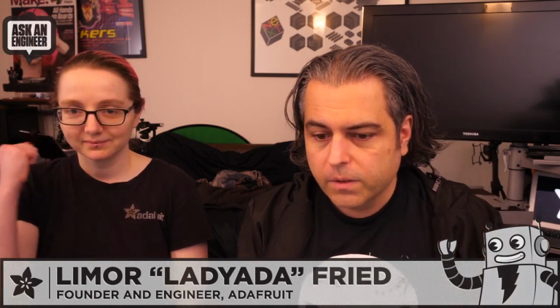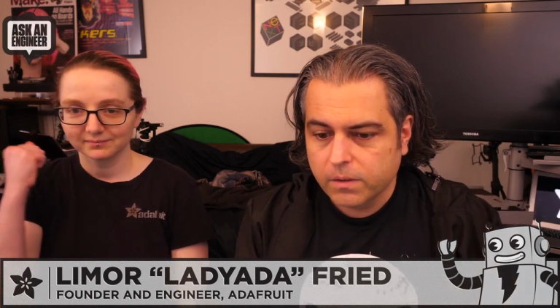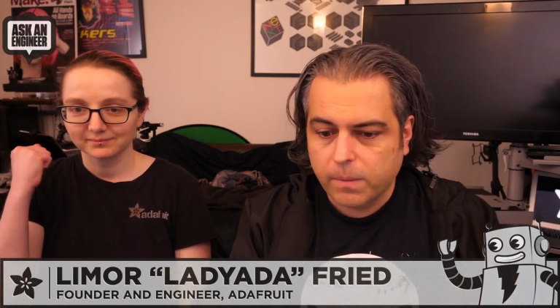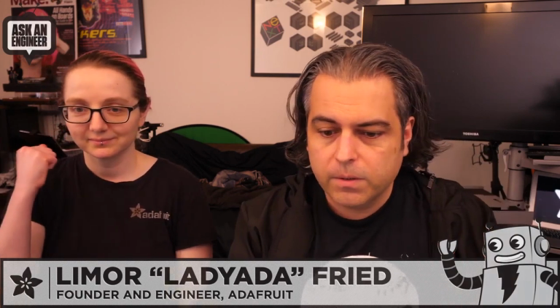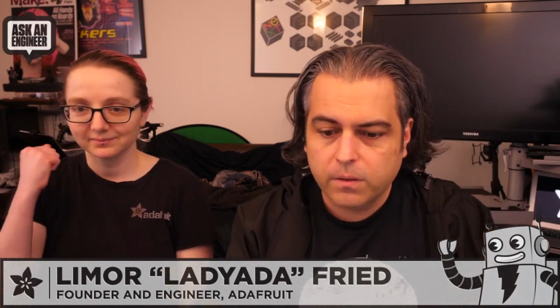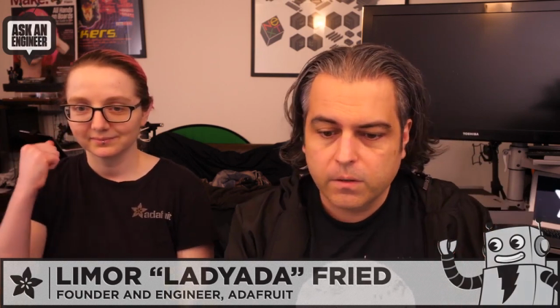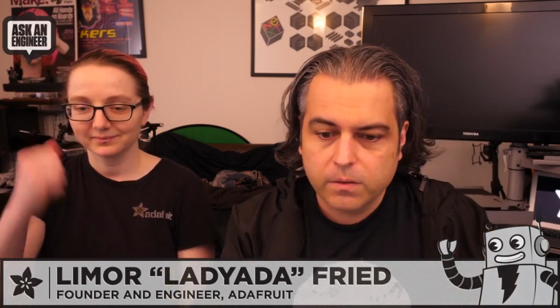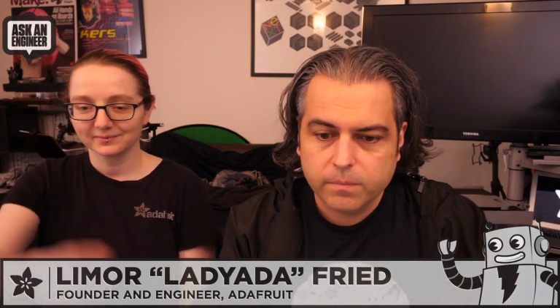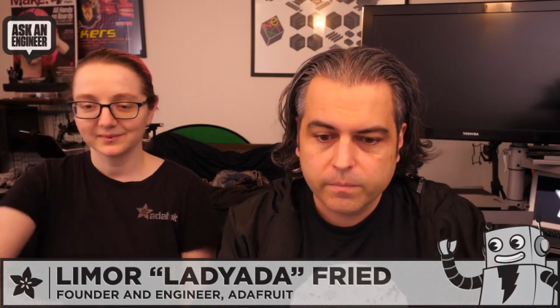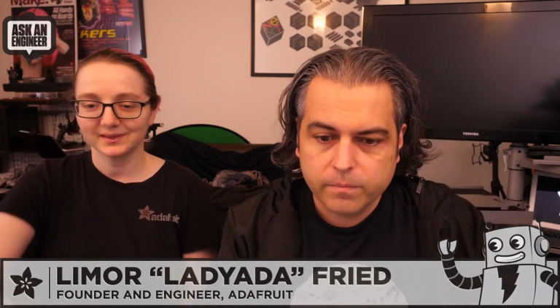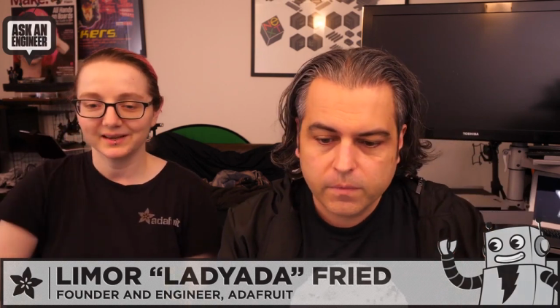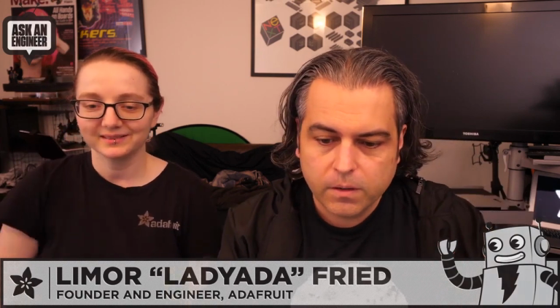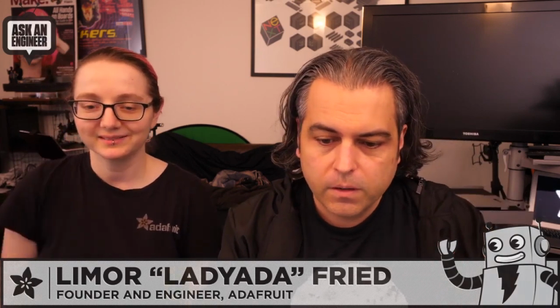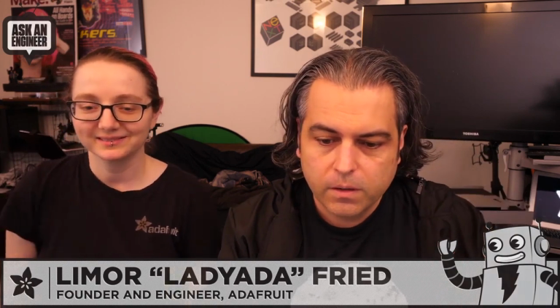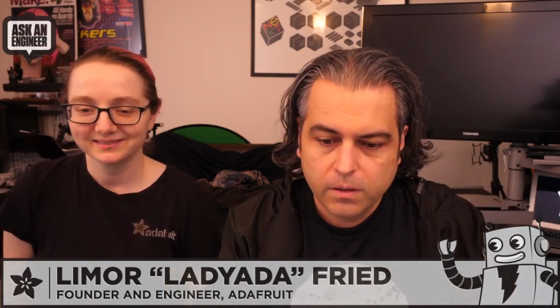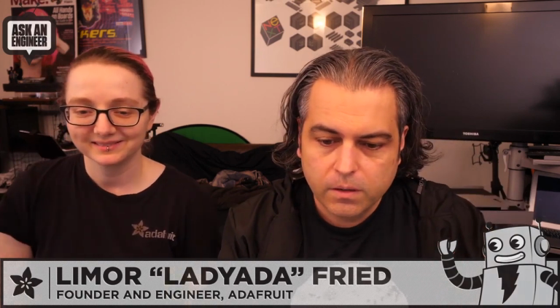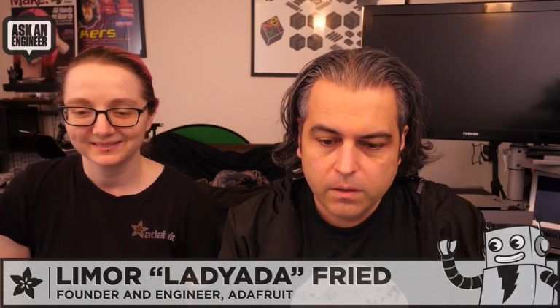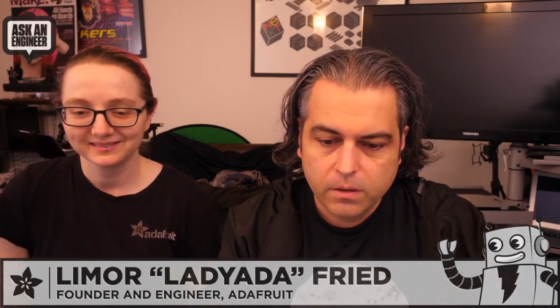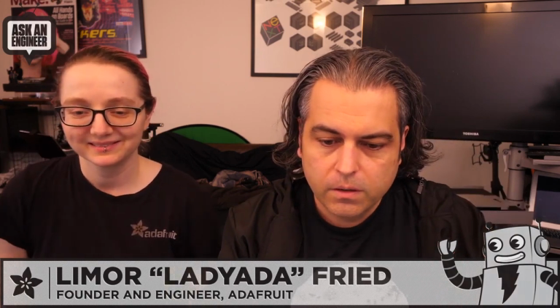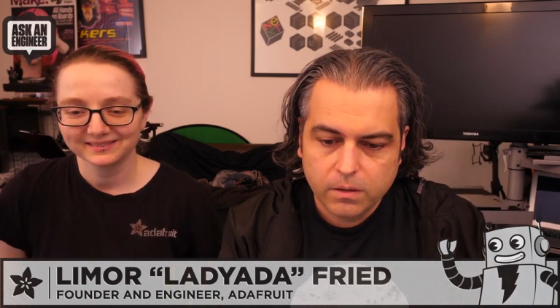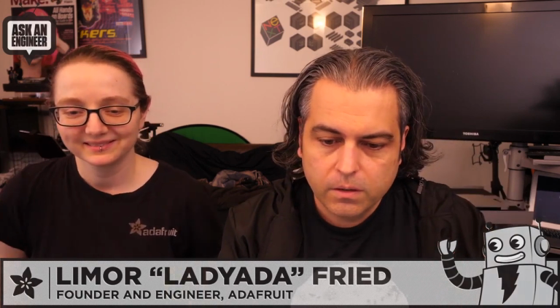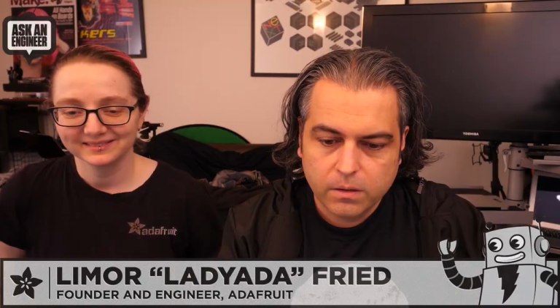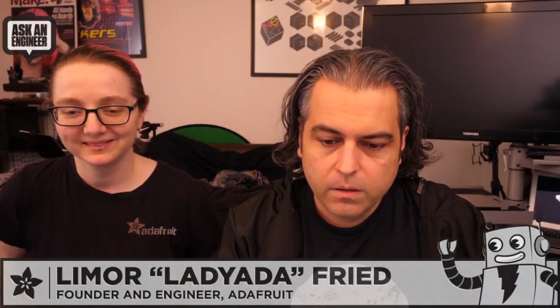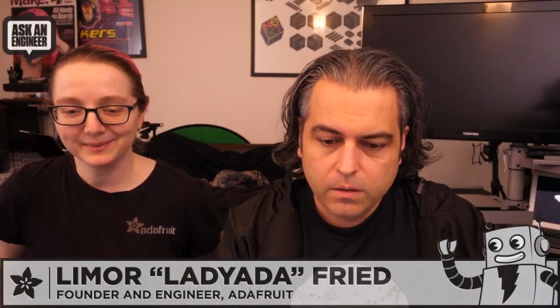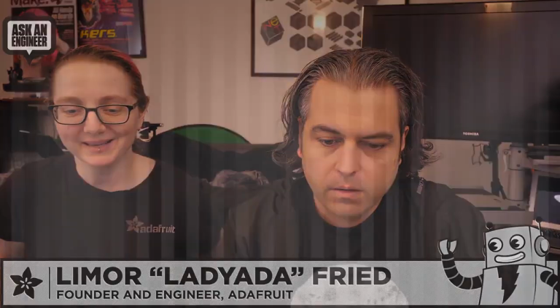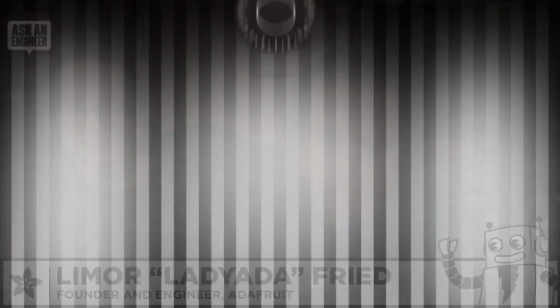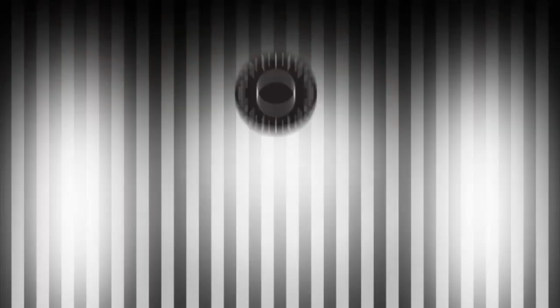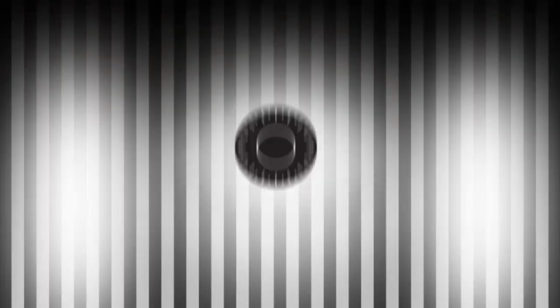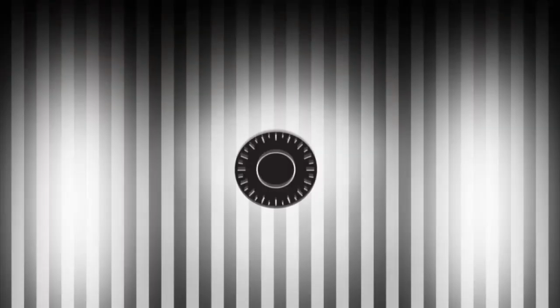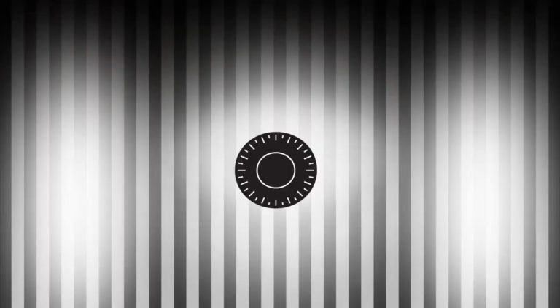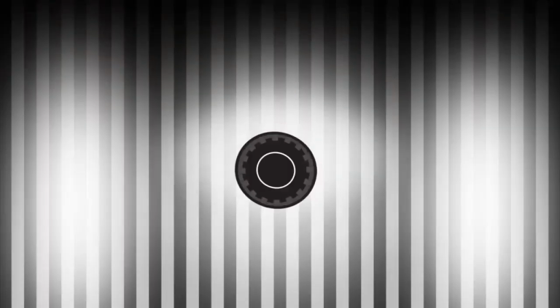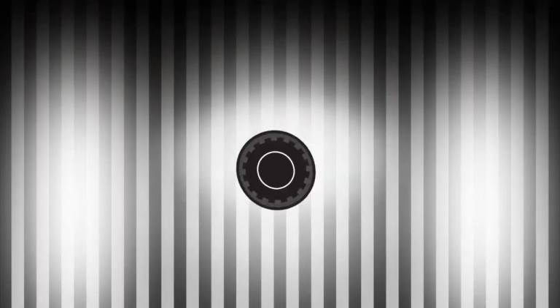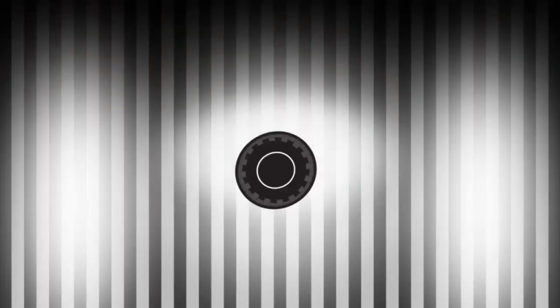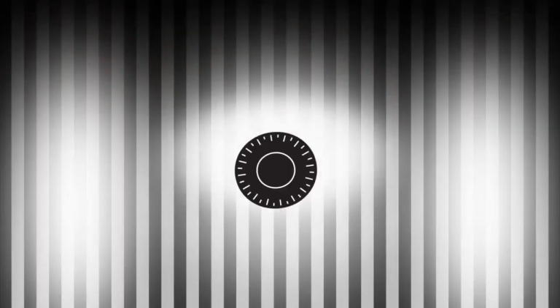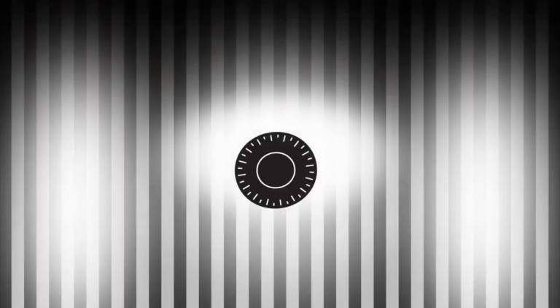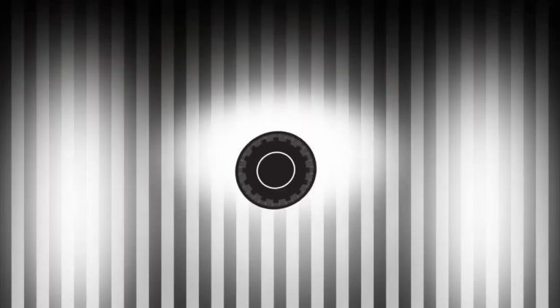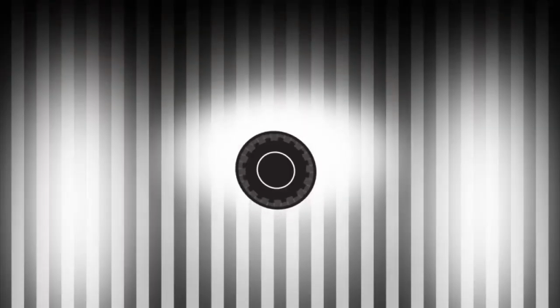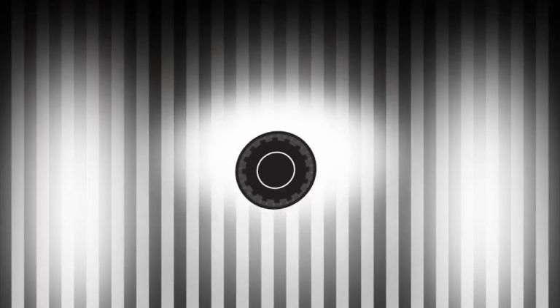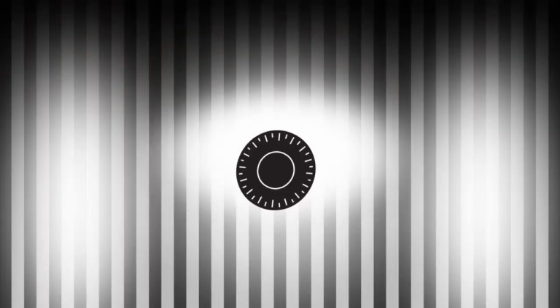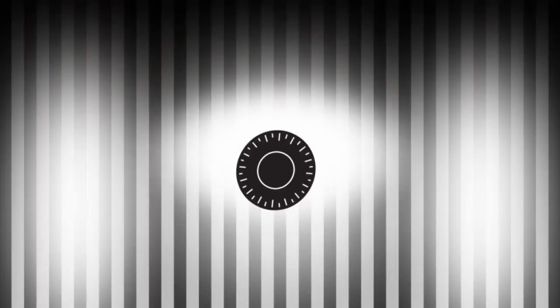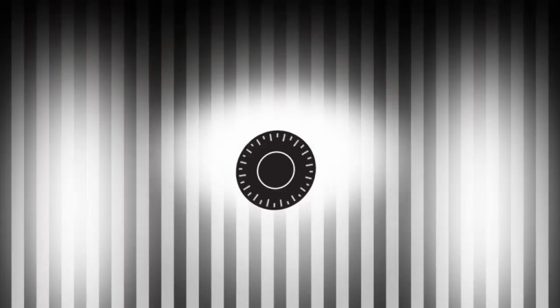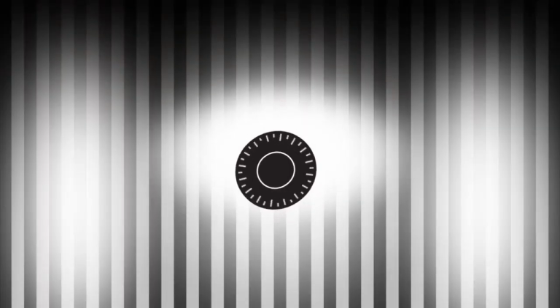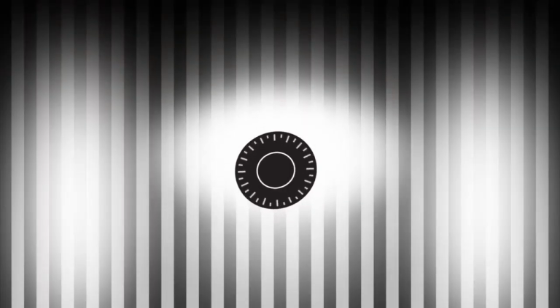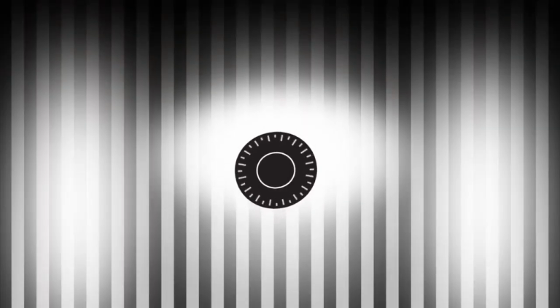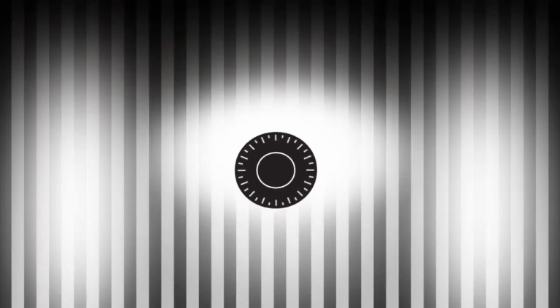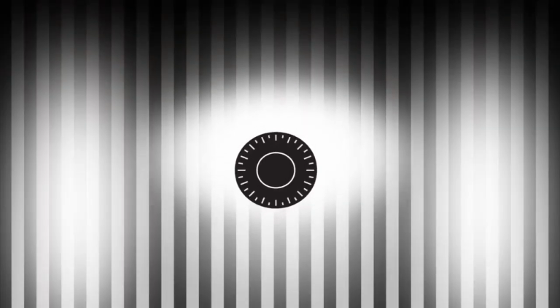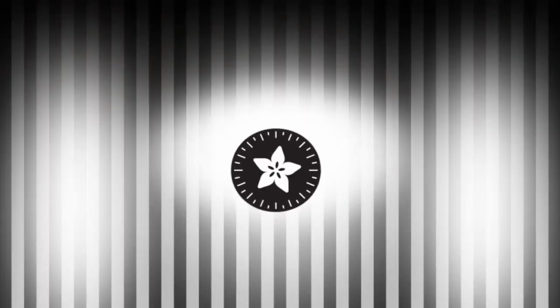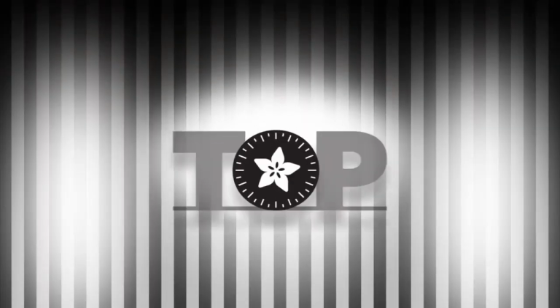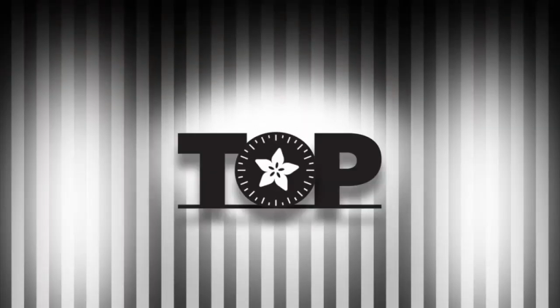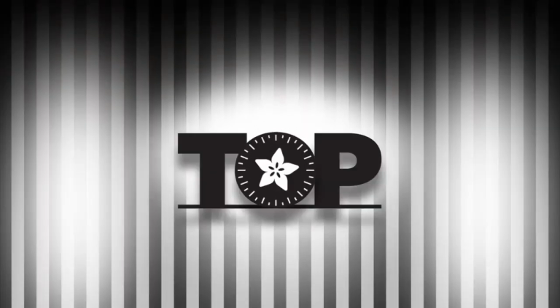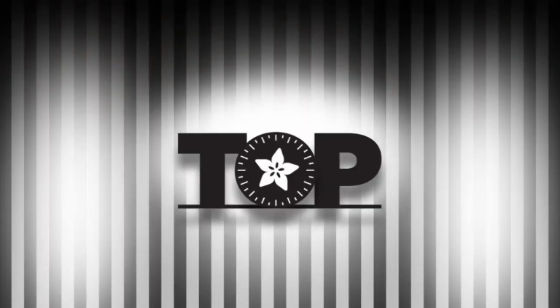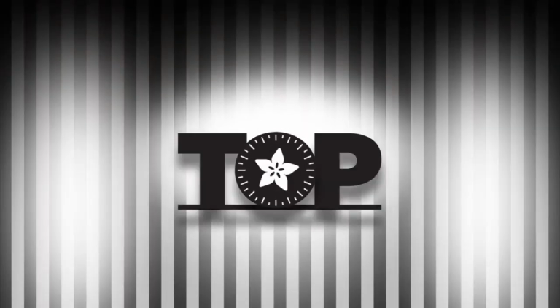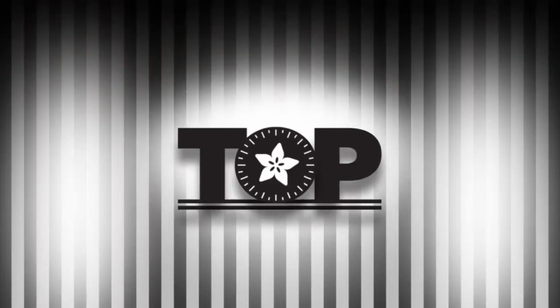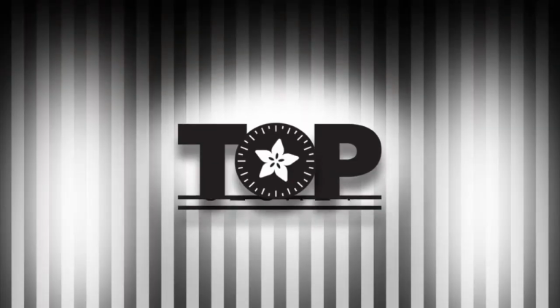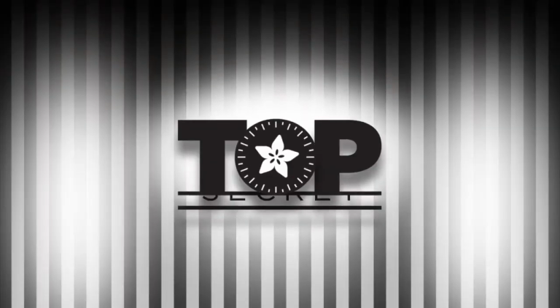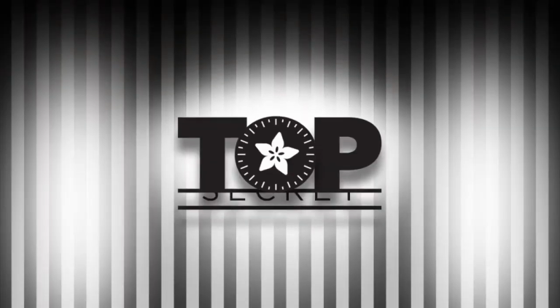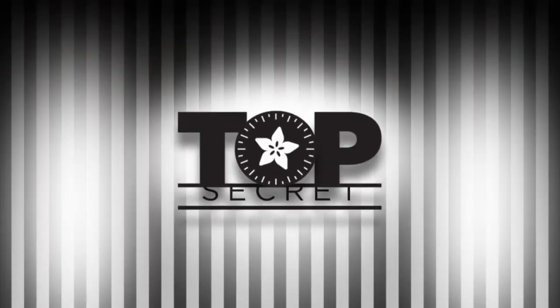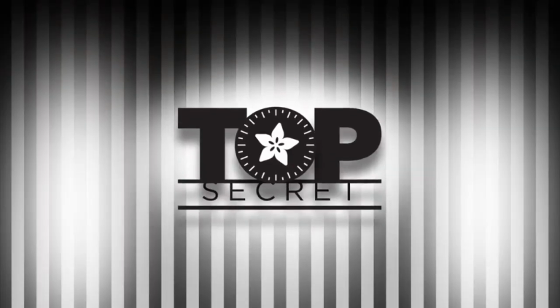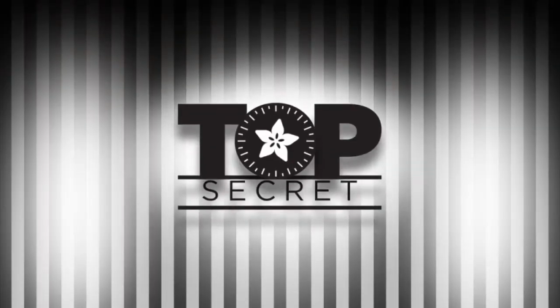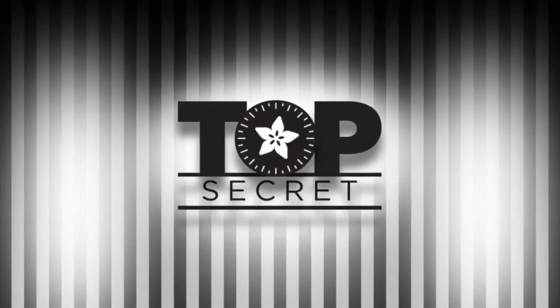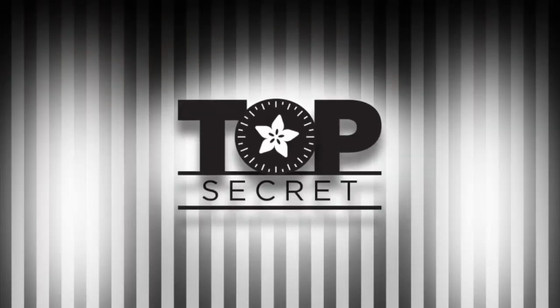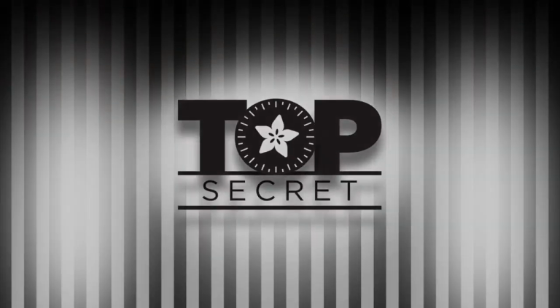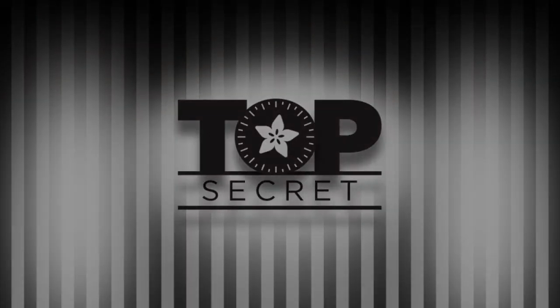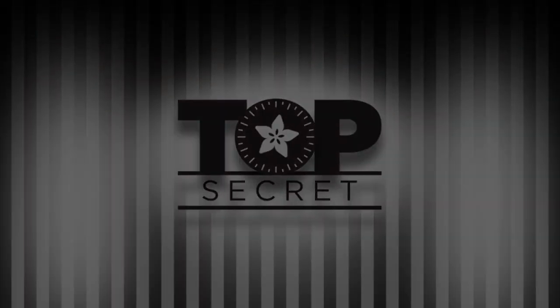Coming soon. Top Secrets. Back in the Vault. Let's go over to the questions.